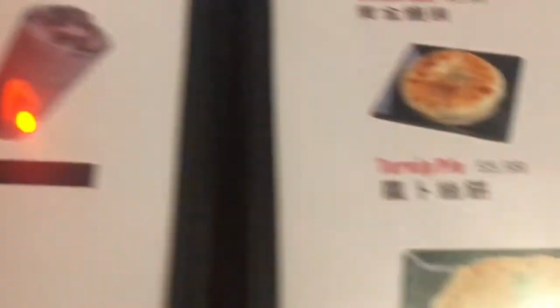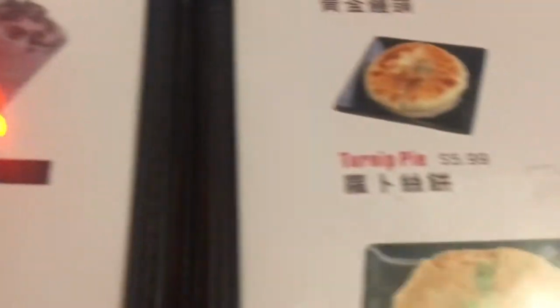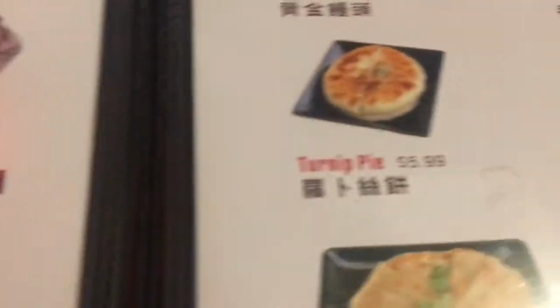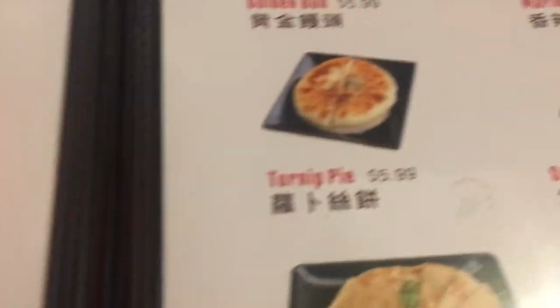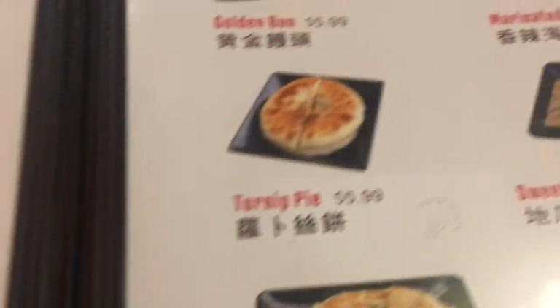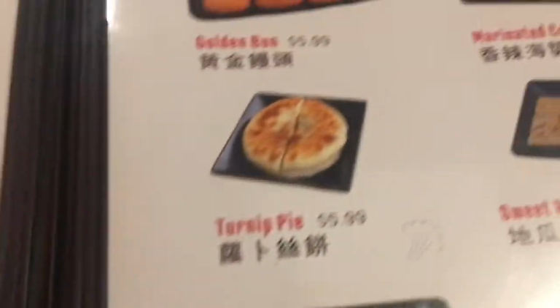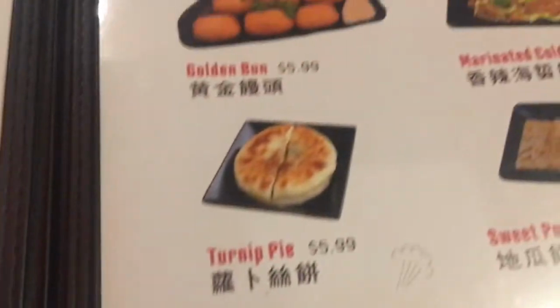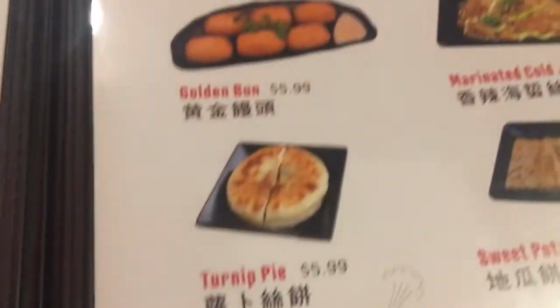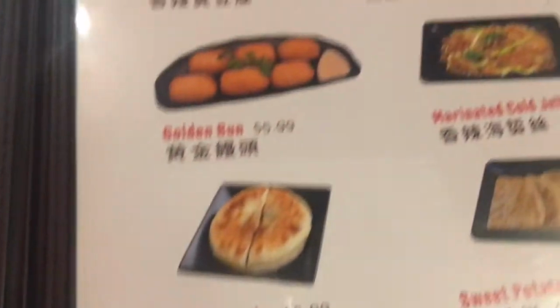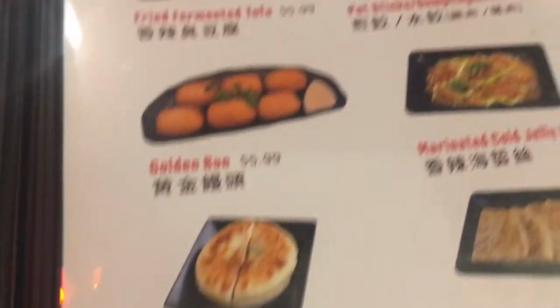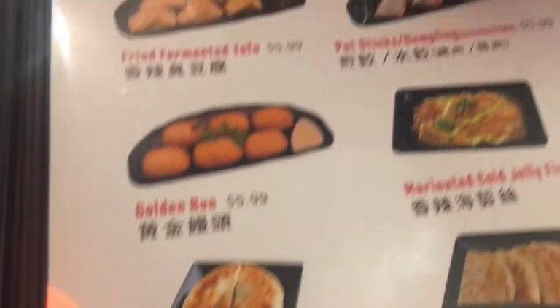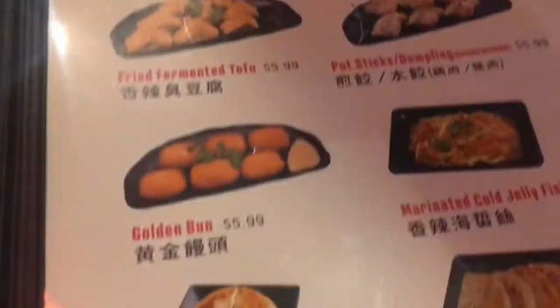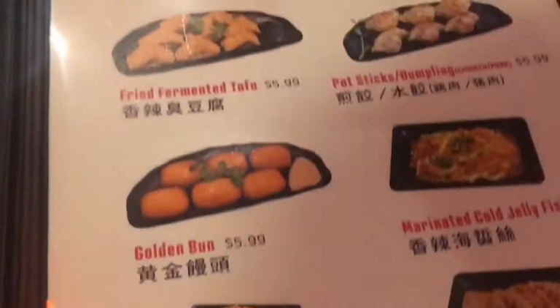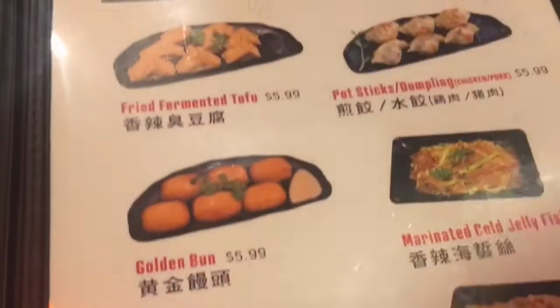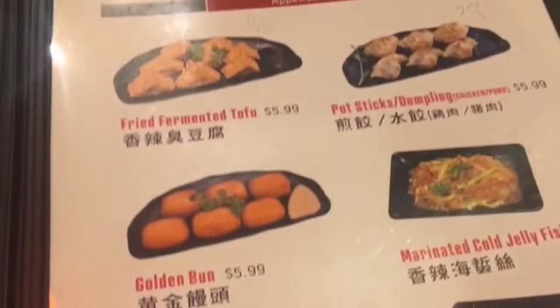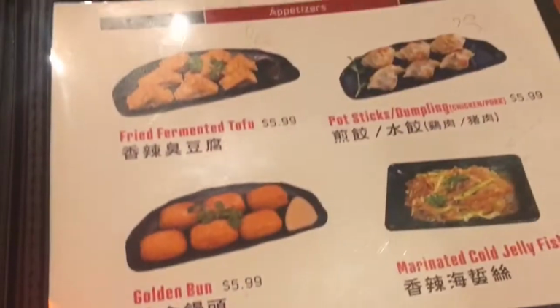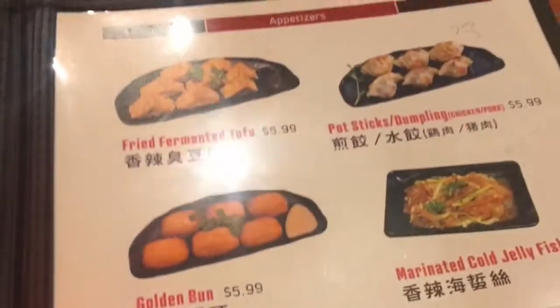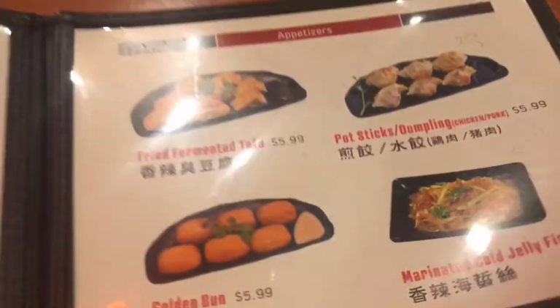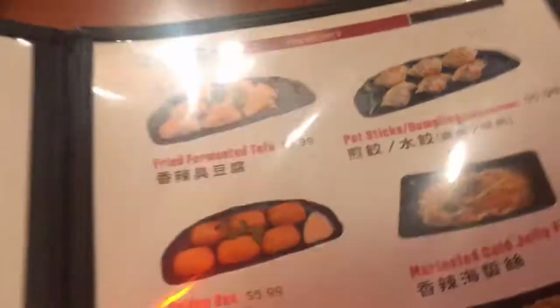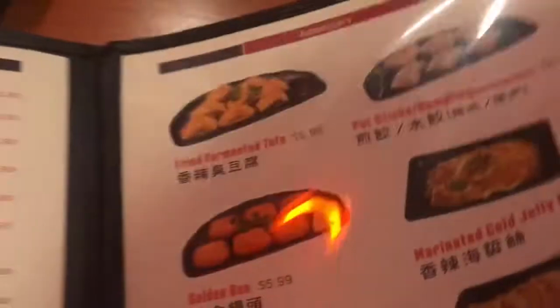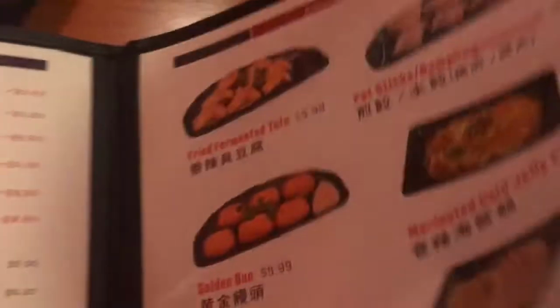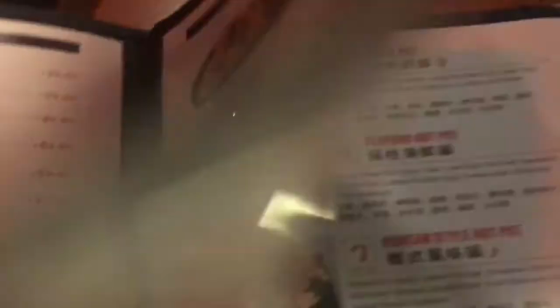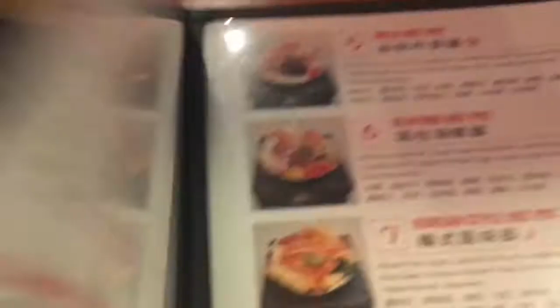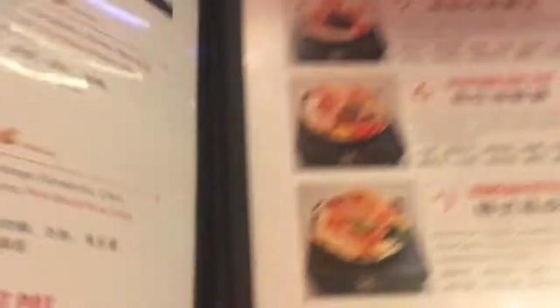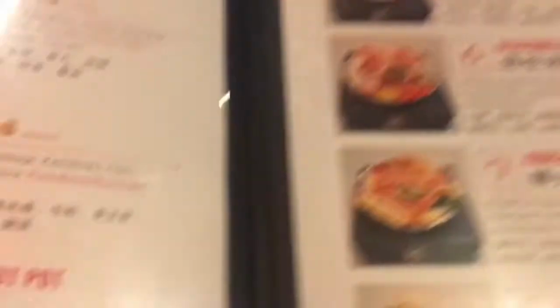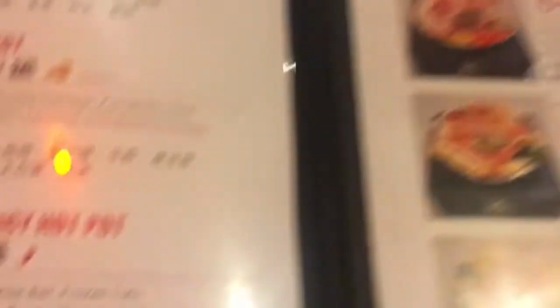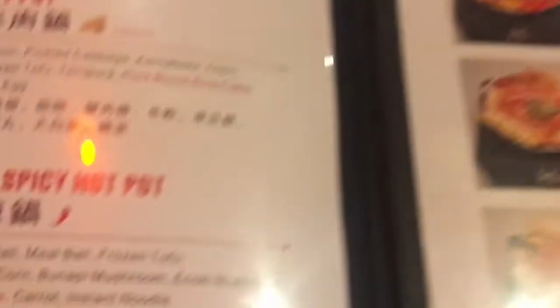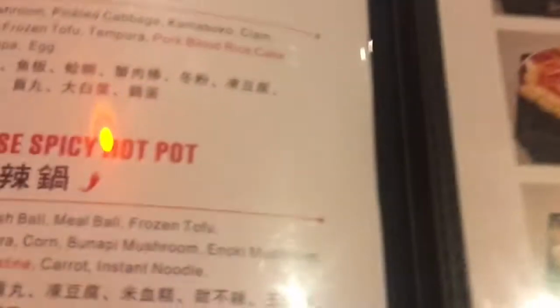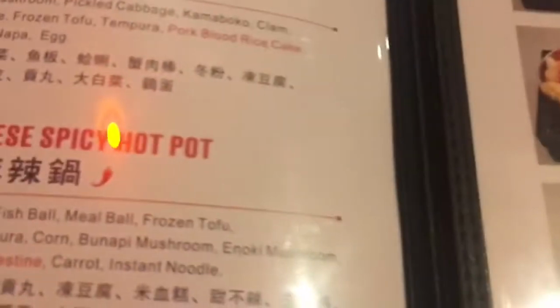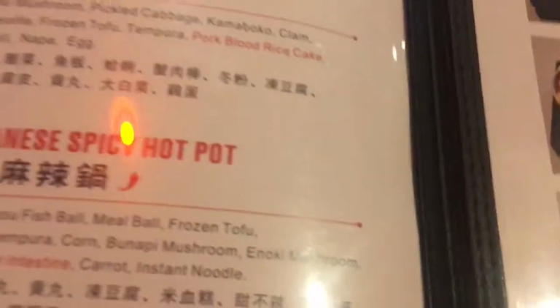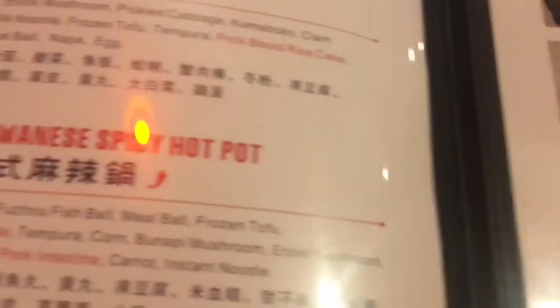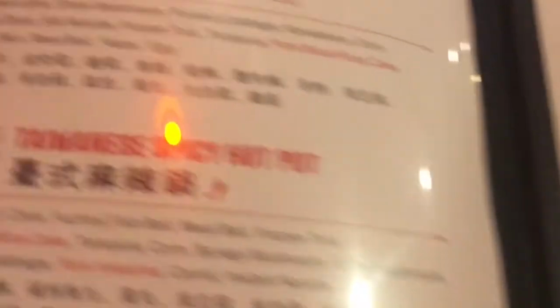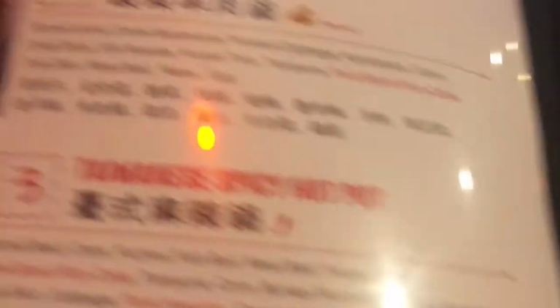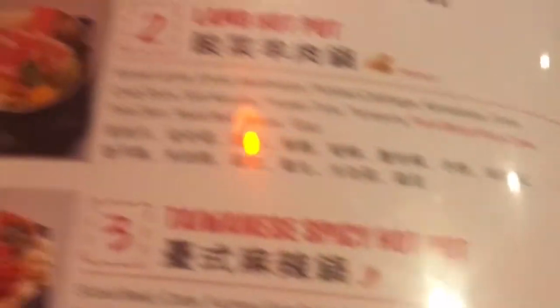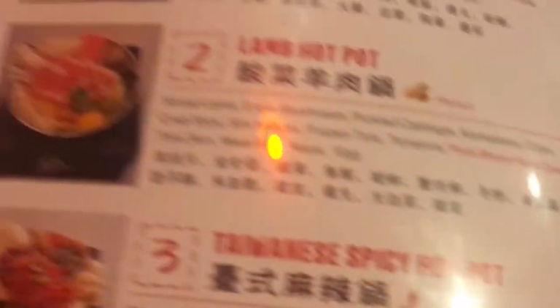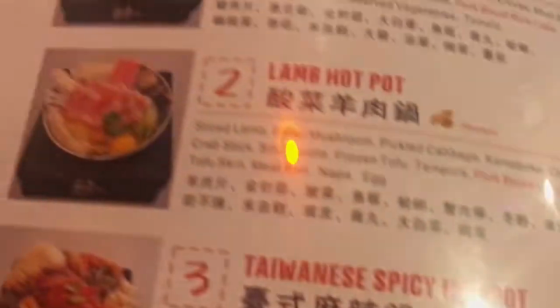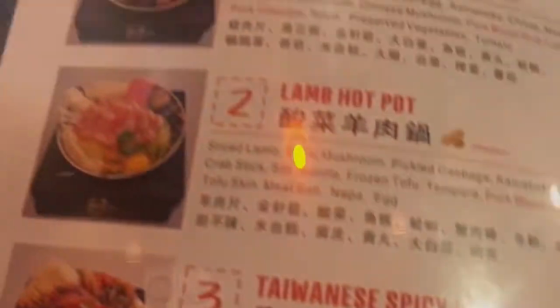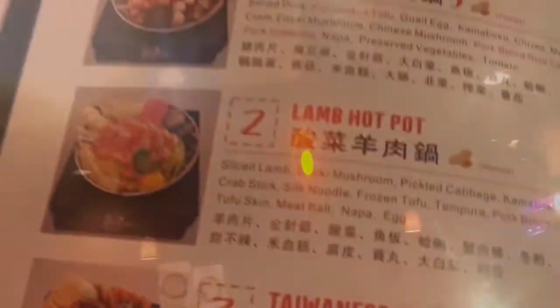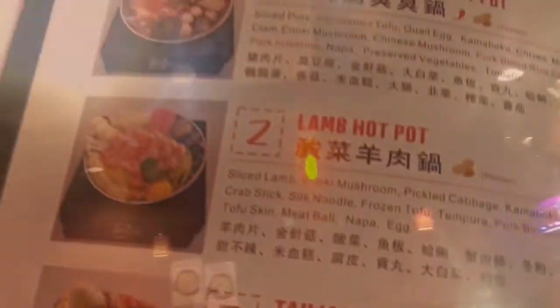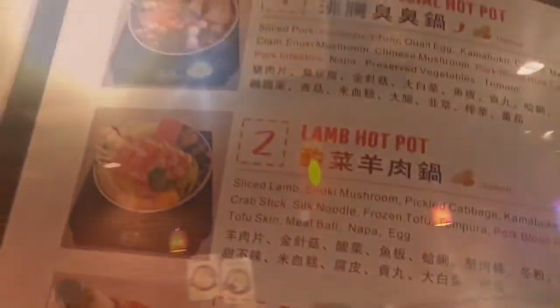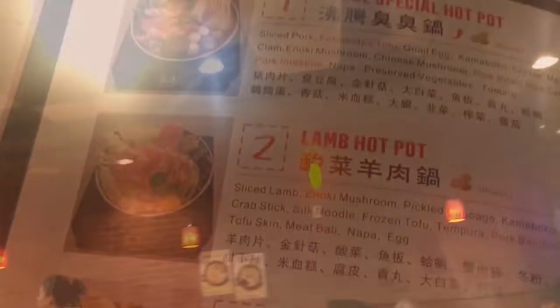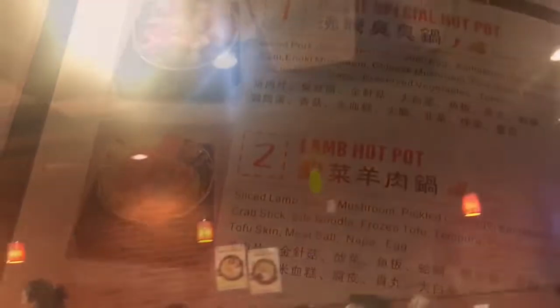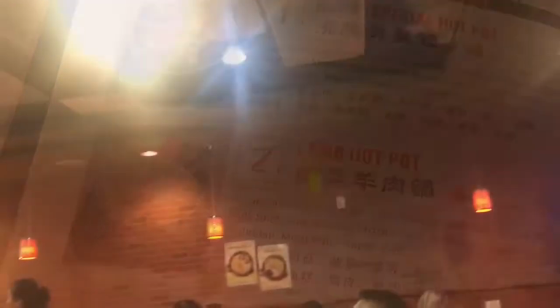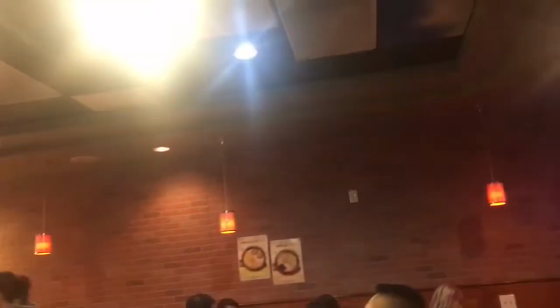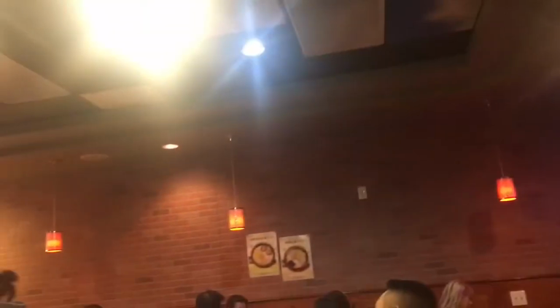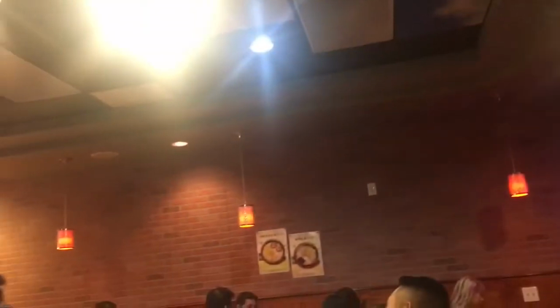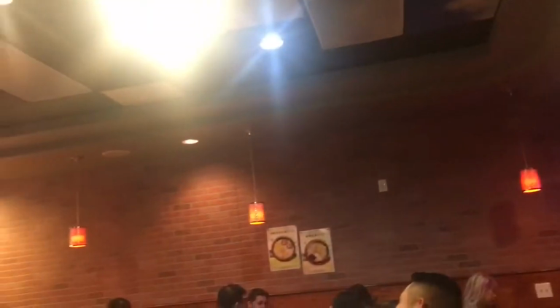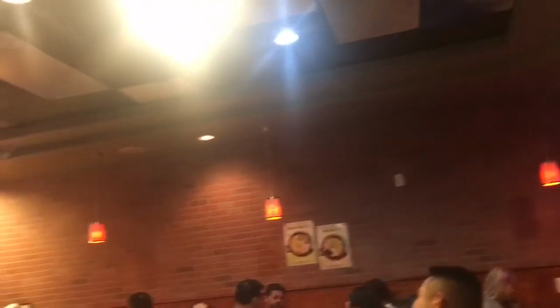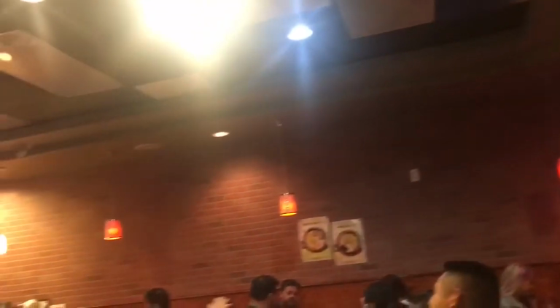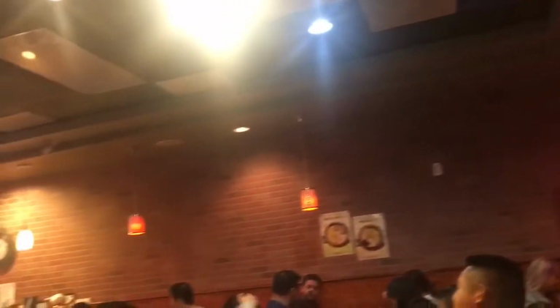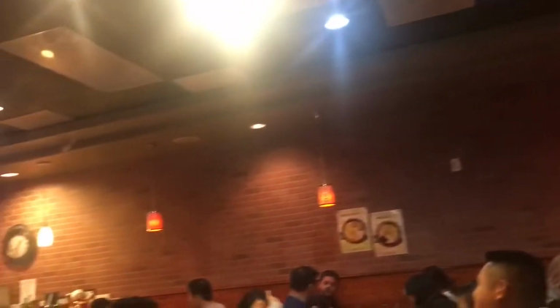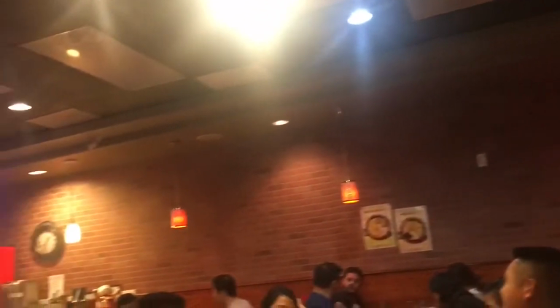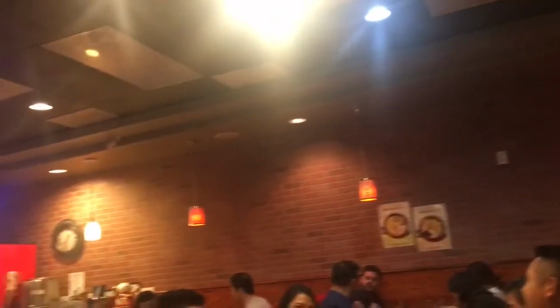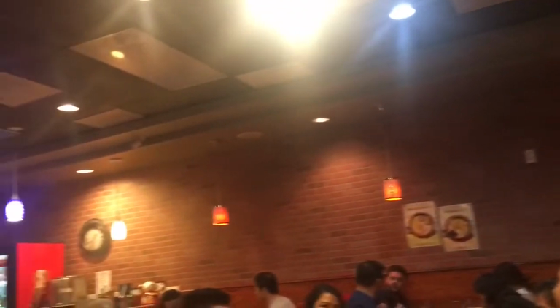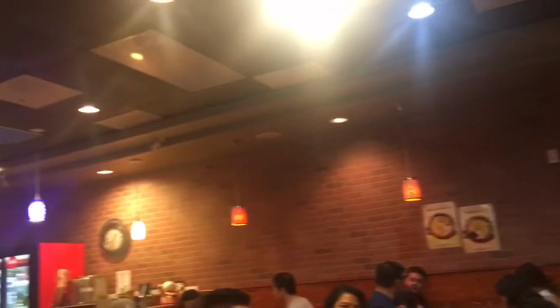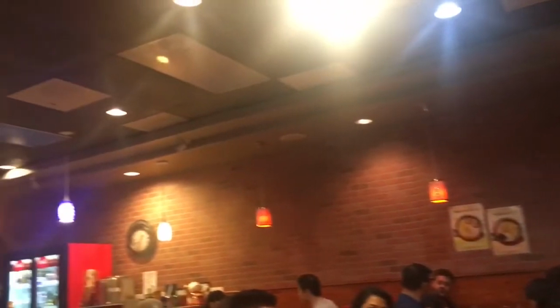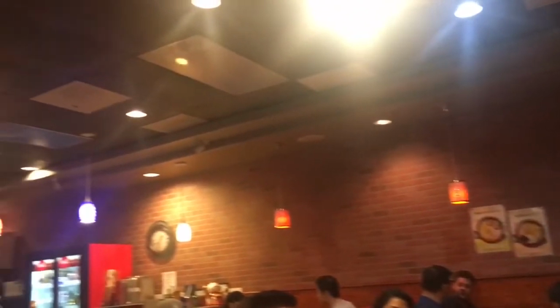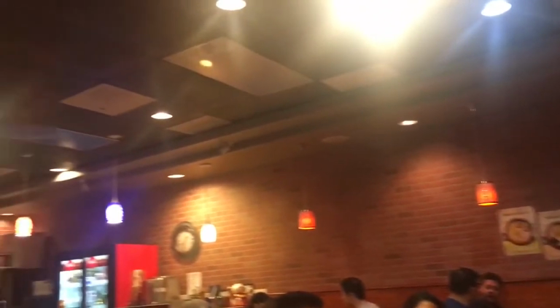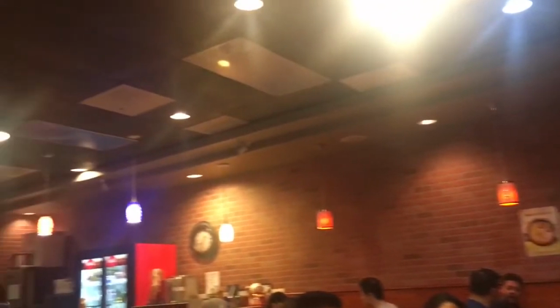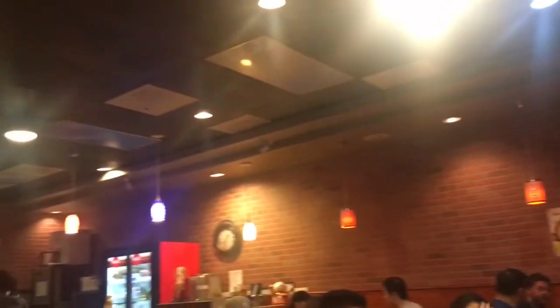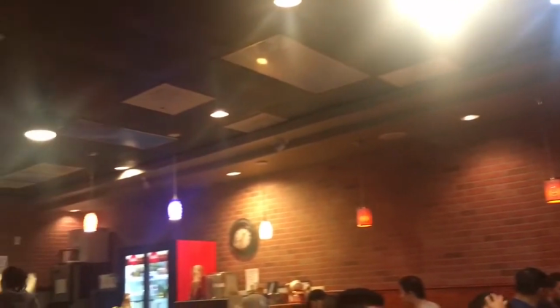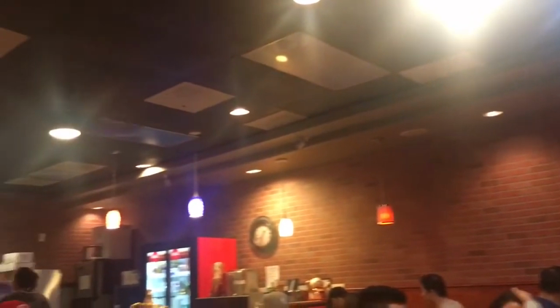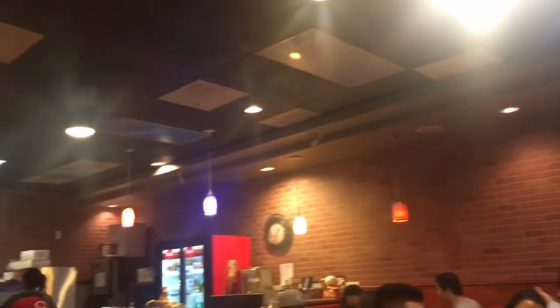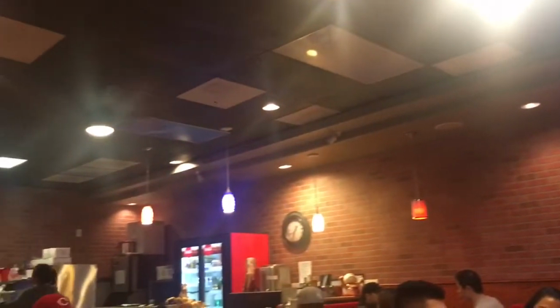I ordered the seafood hot pot and my two friends ordered the house special and the Korean hot pot.